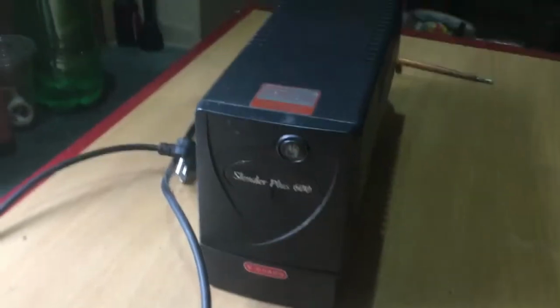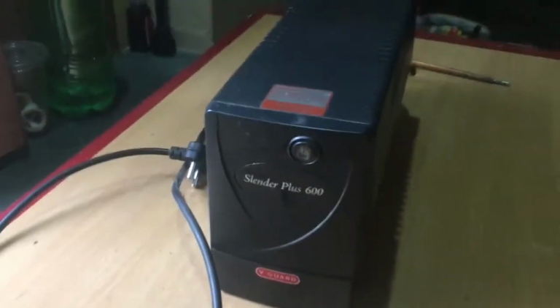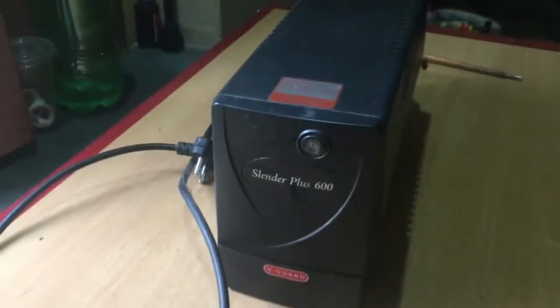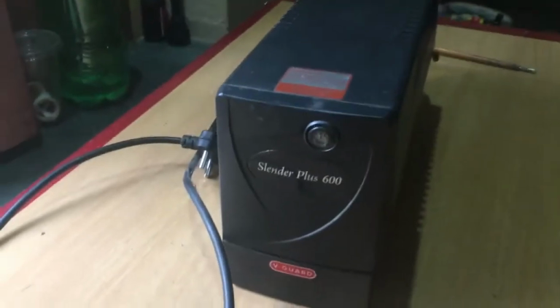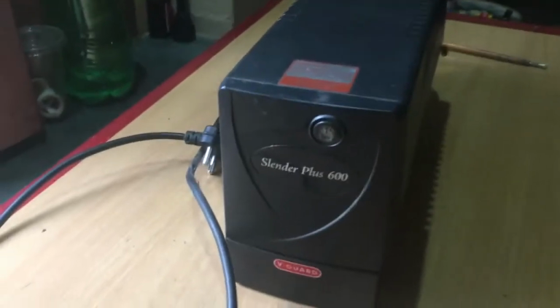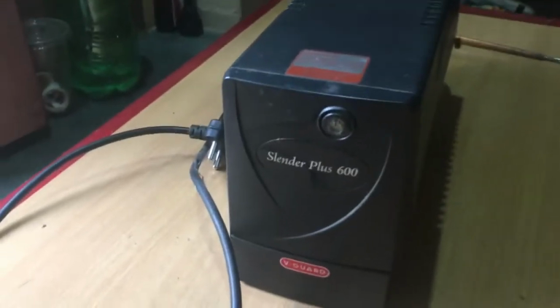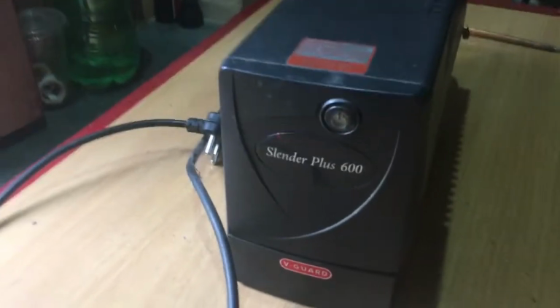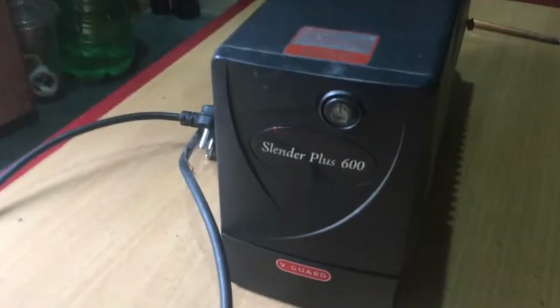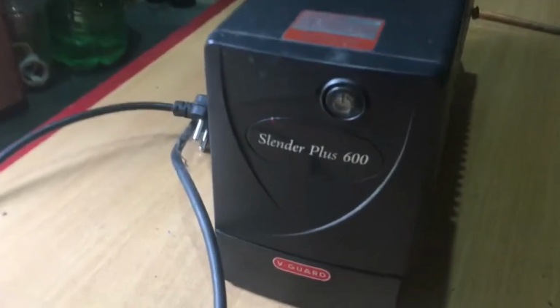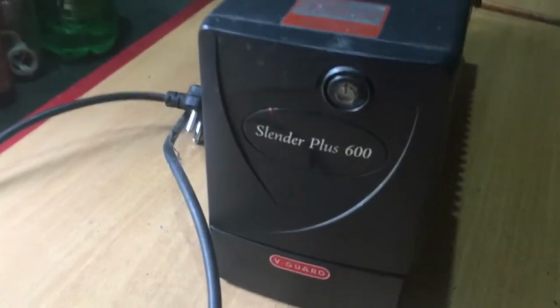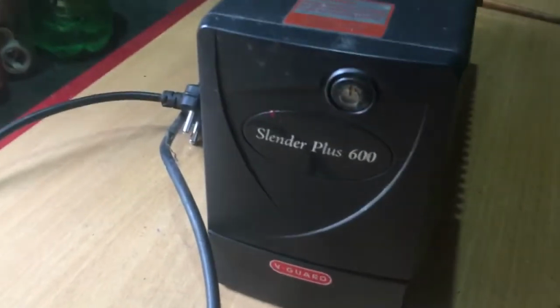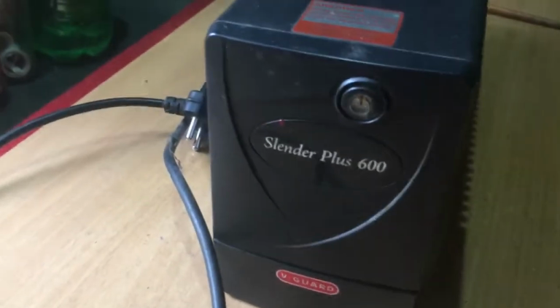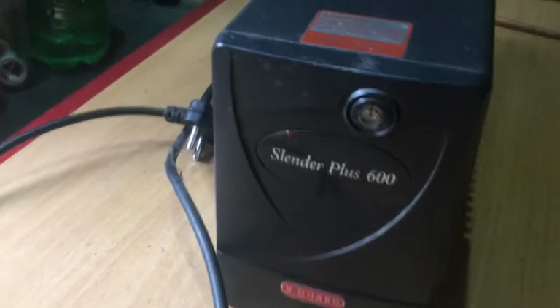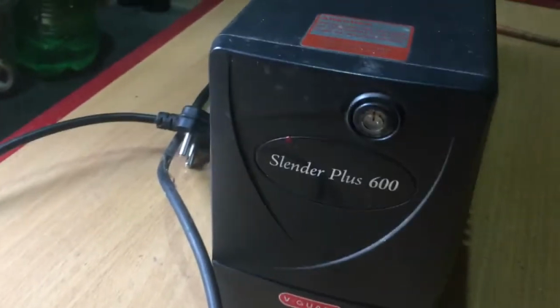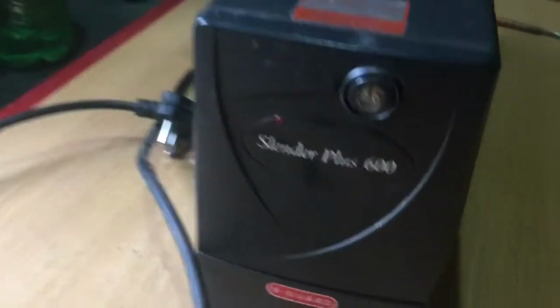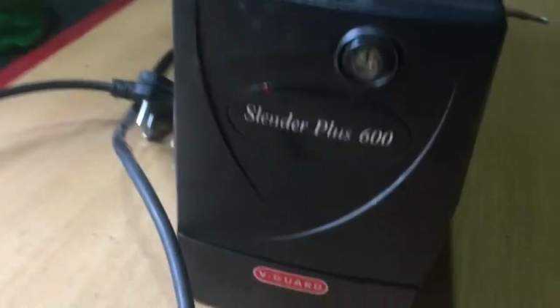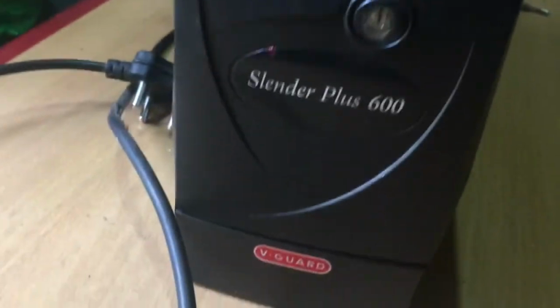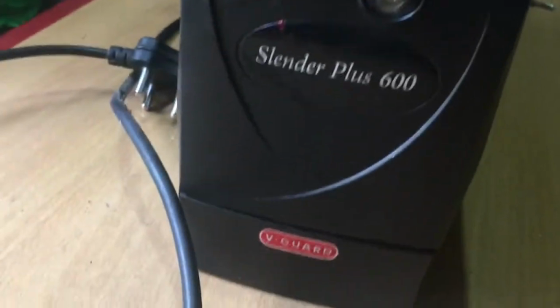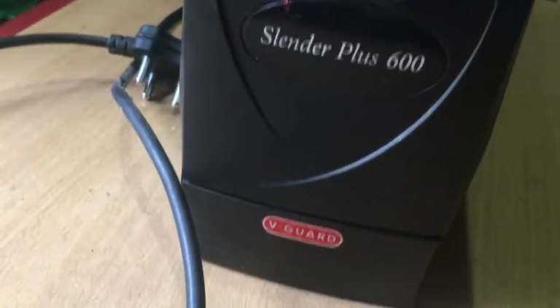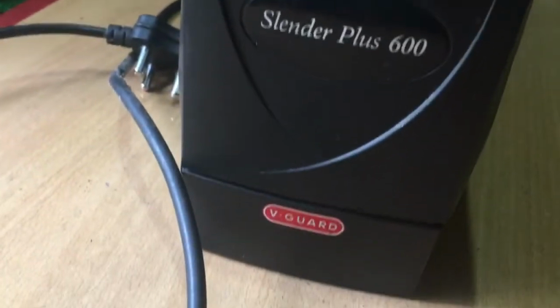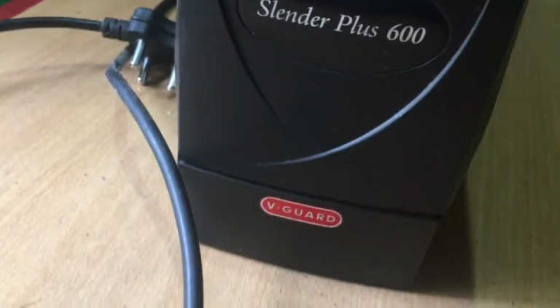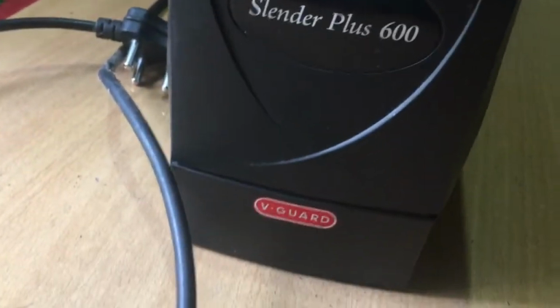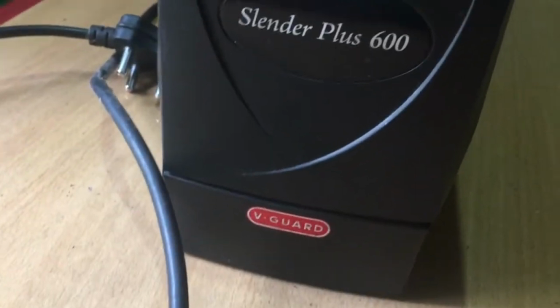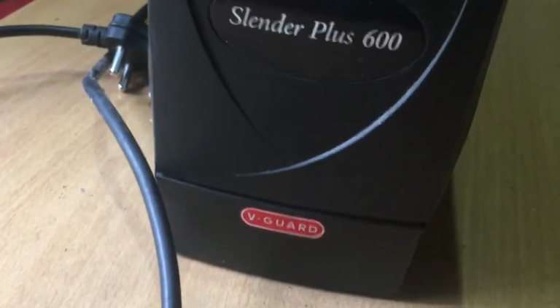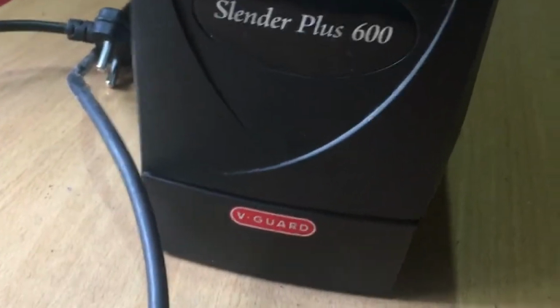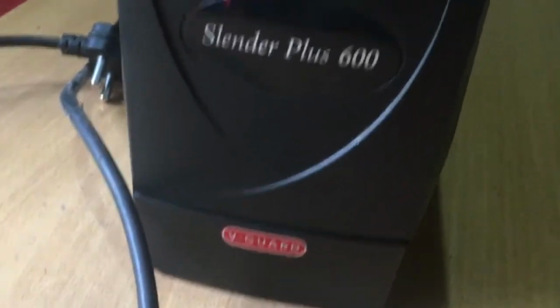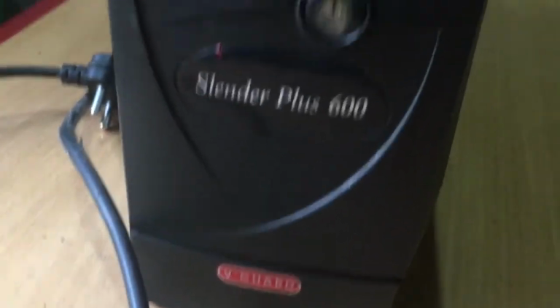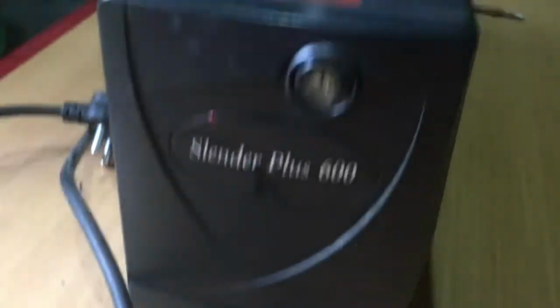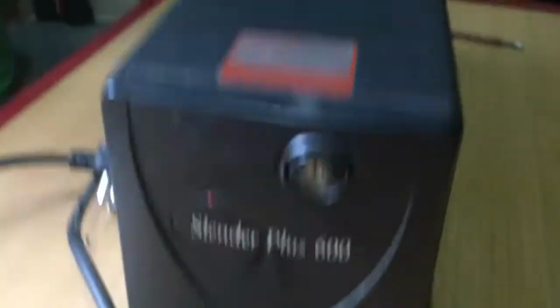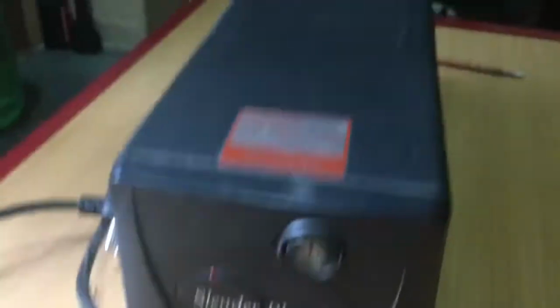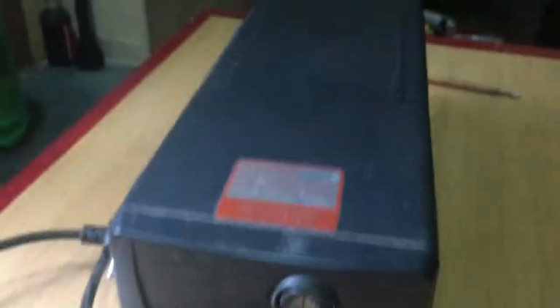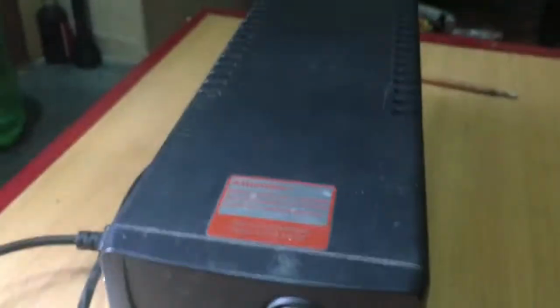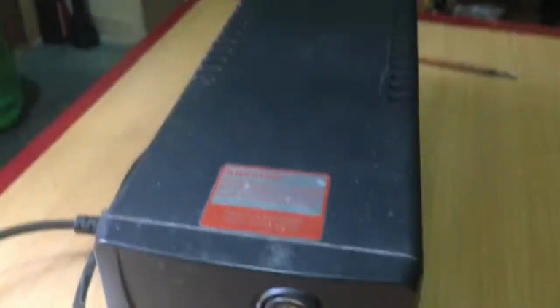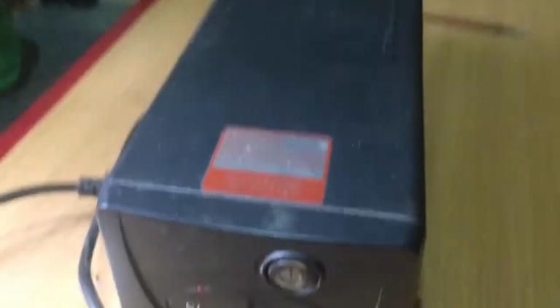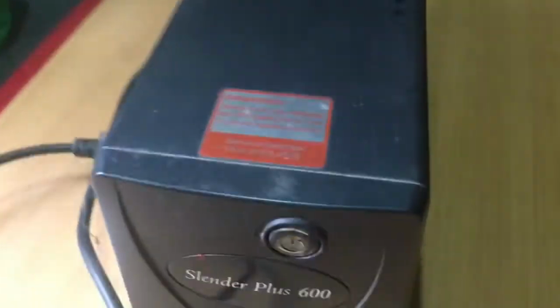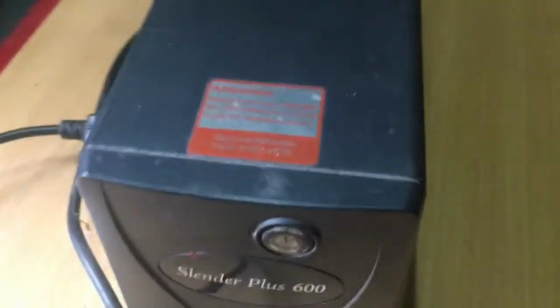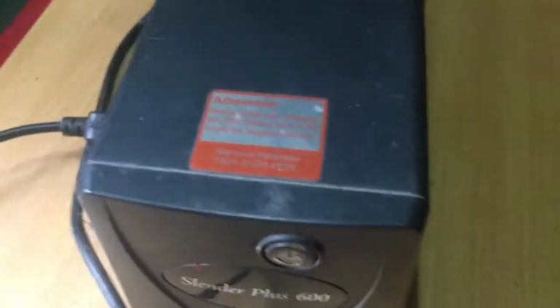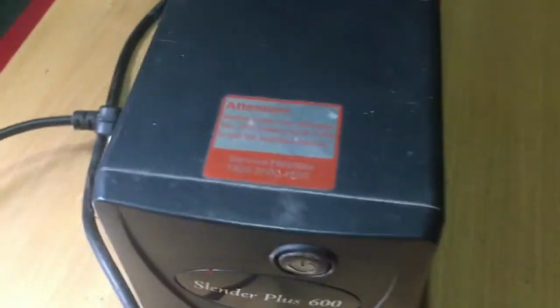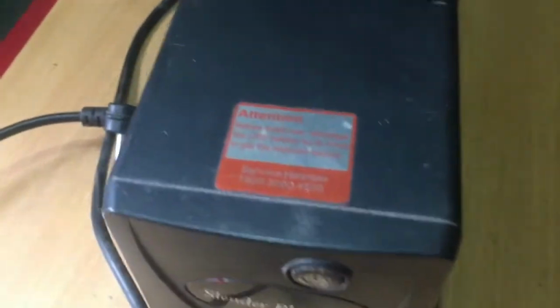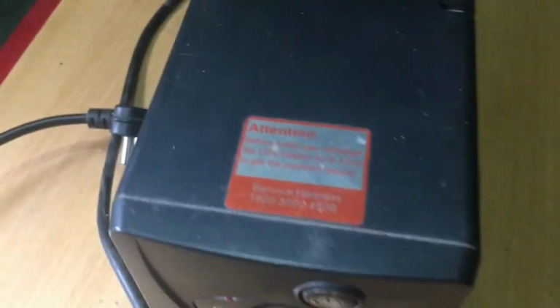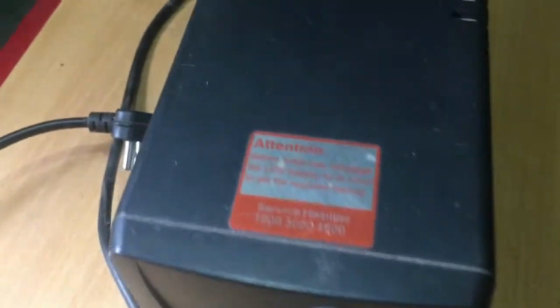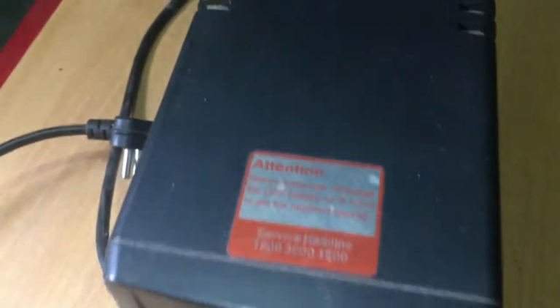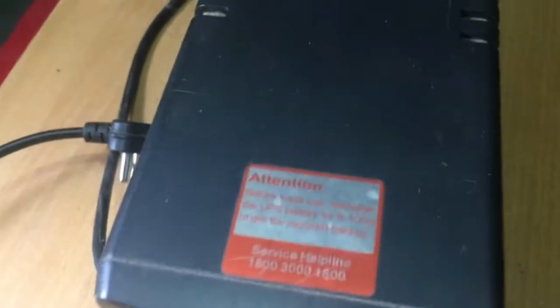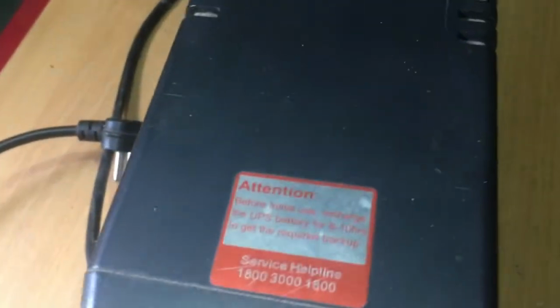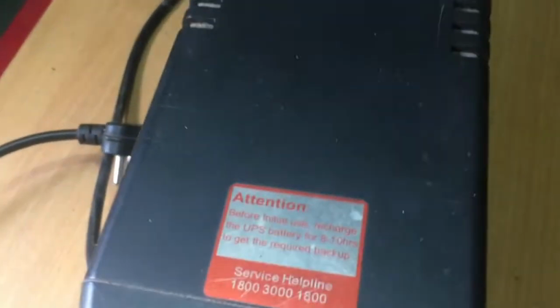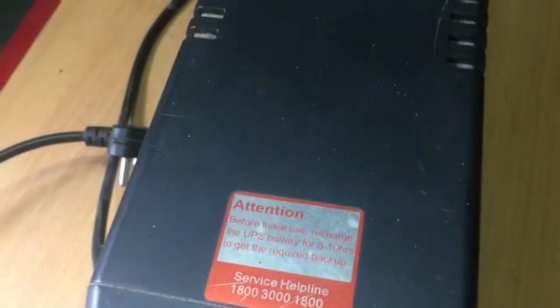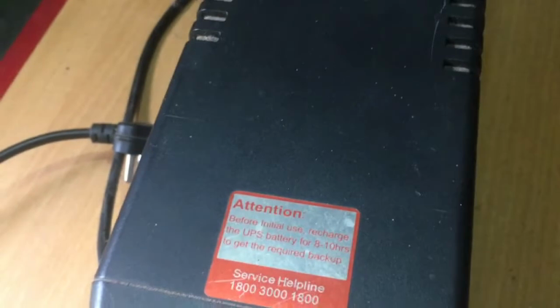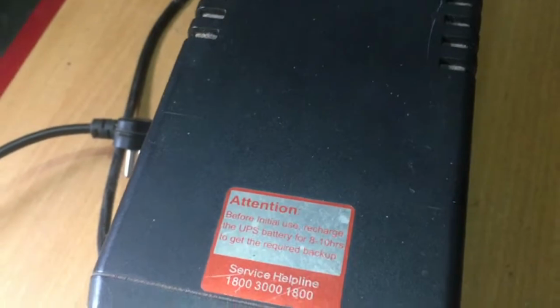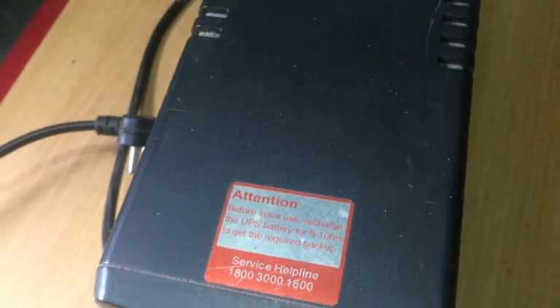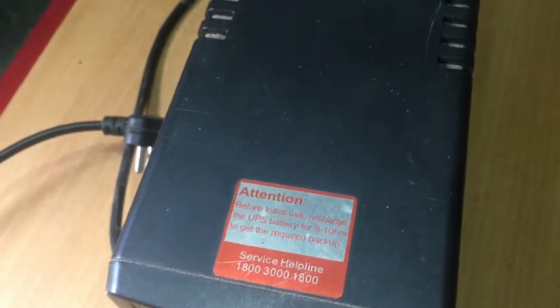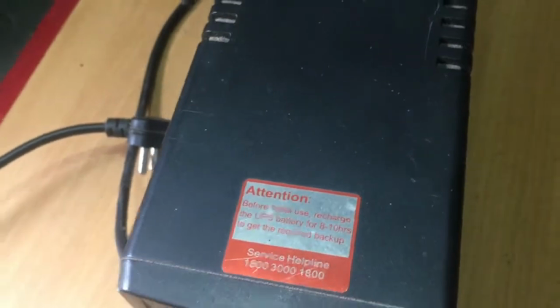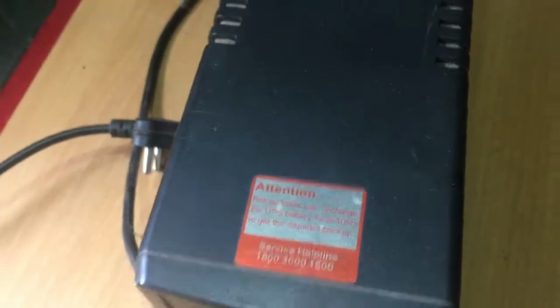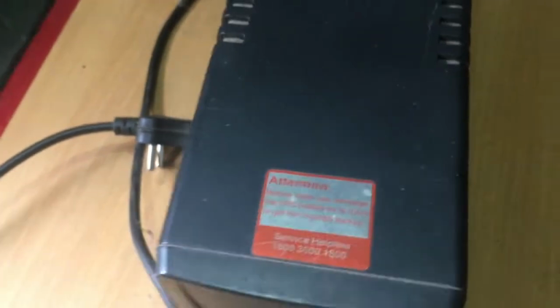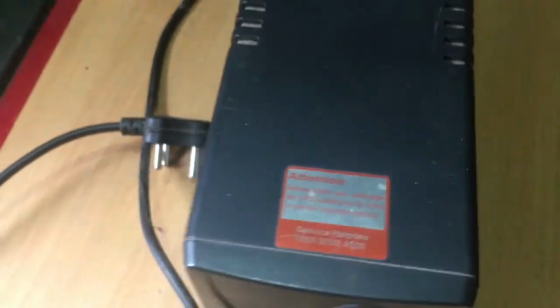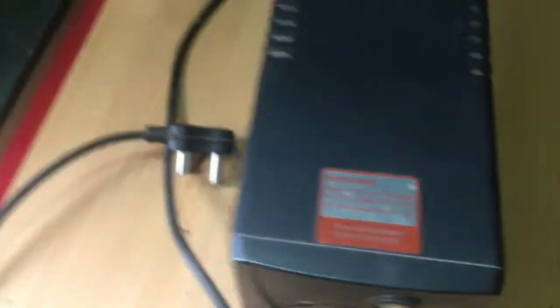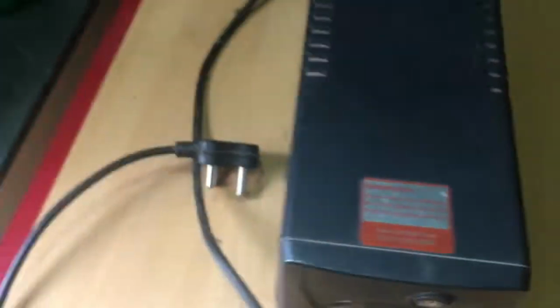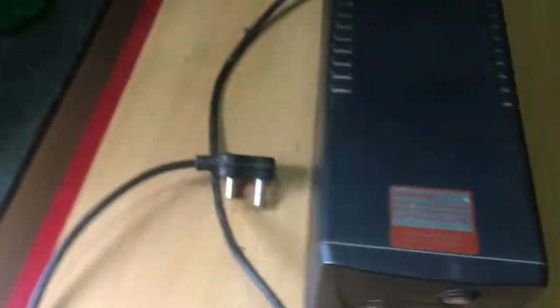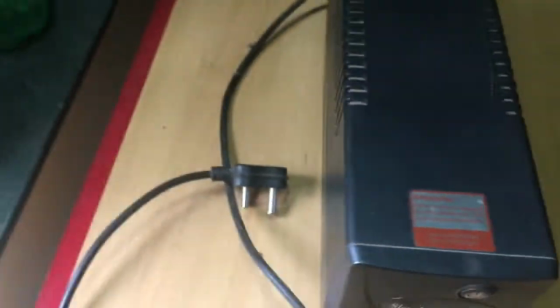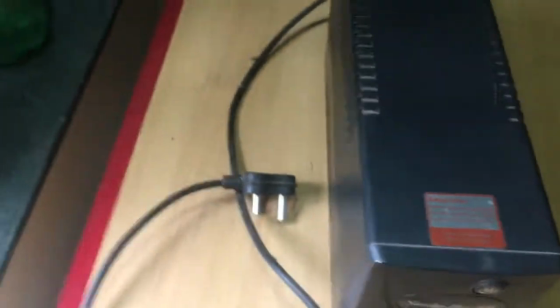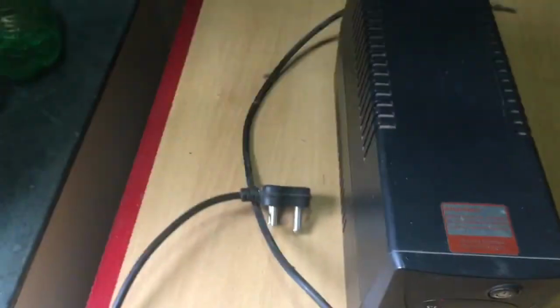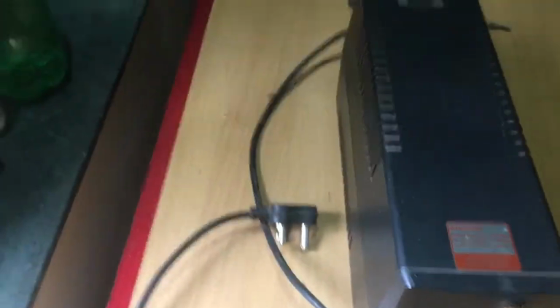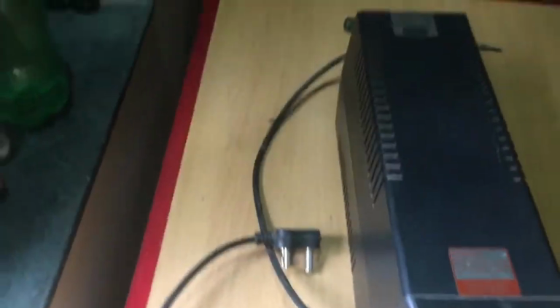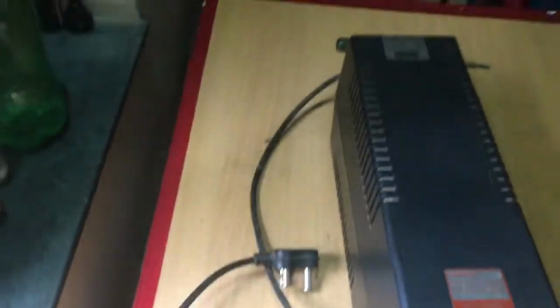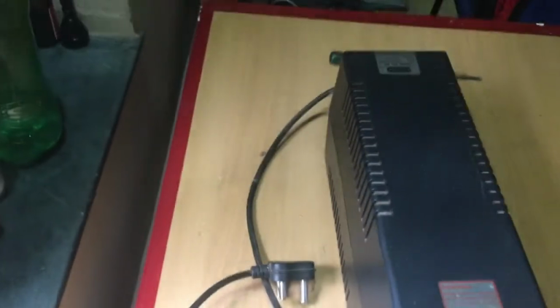Hey guys! Welcome to our channel! In today's video we will be showing you how to replace your PC UPS battery.